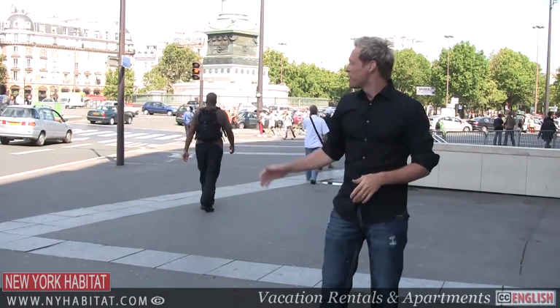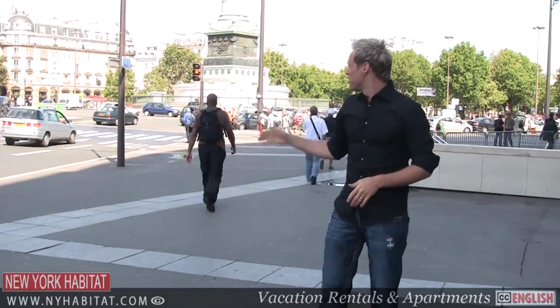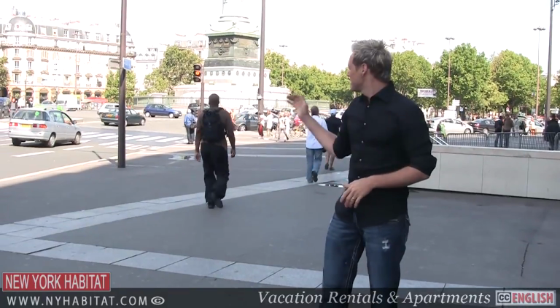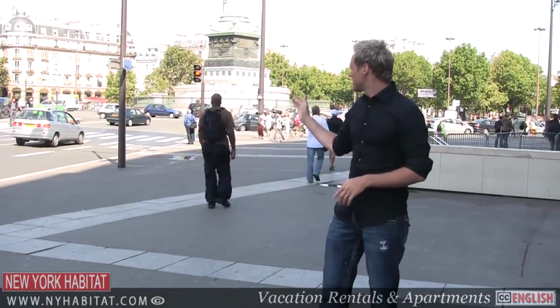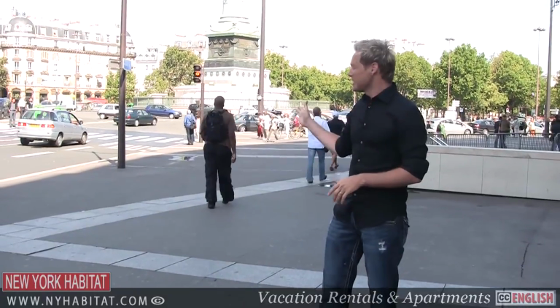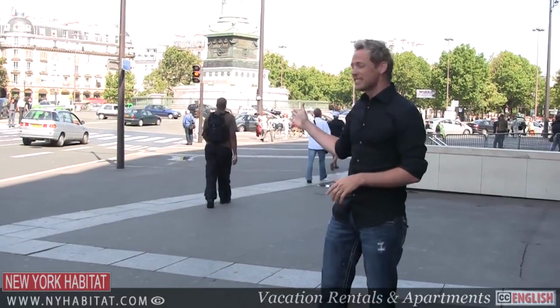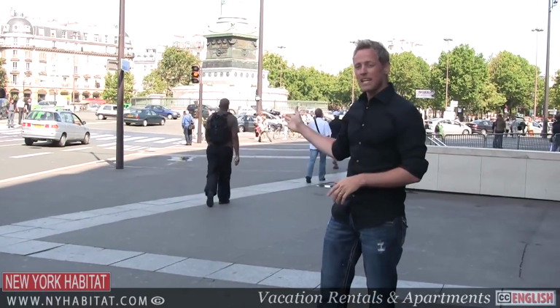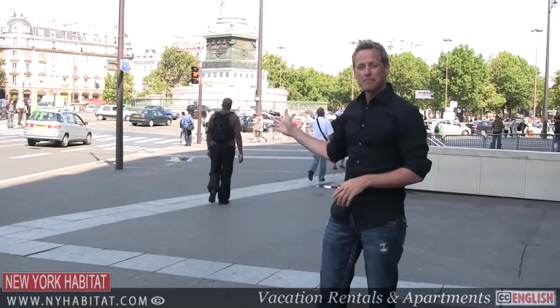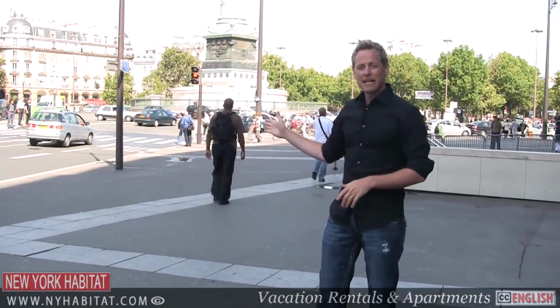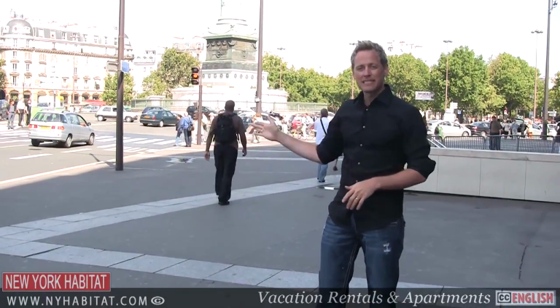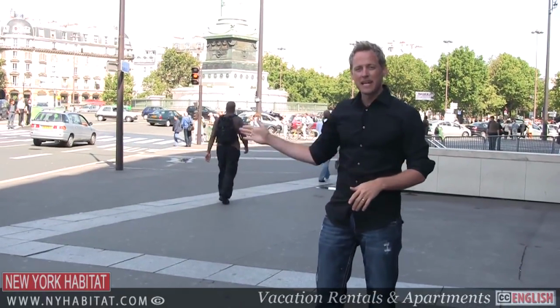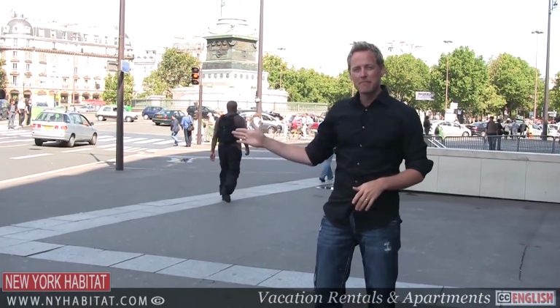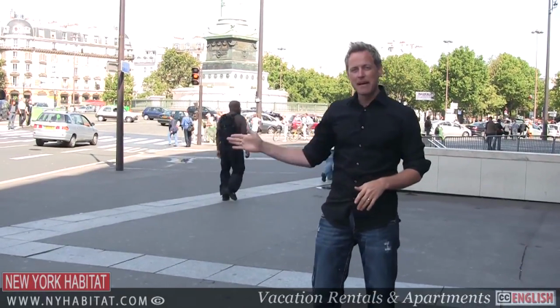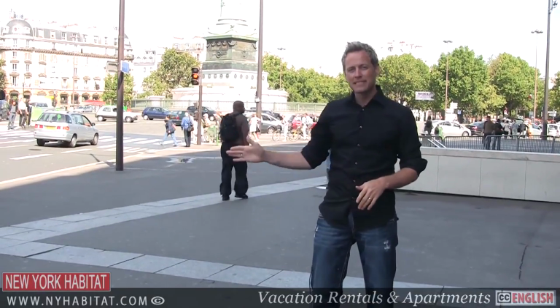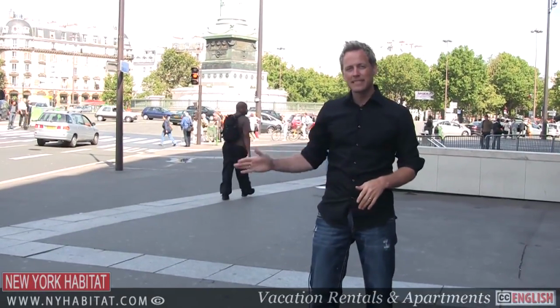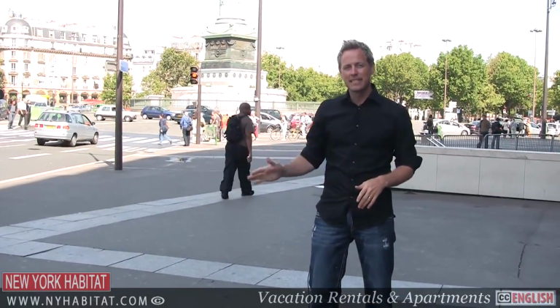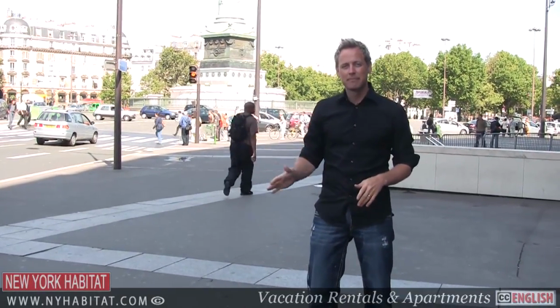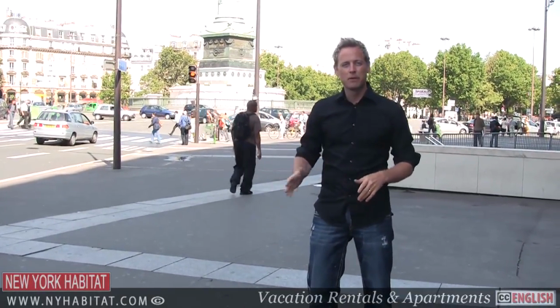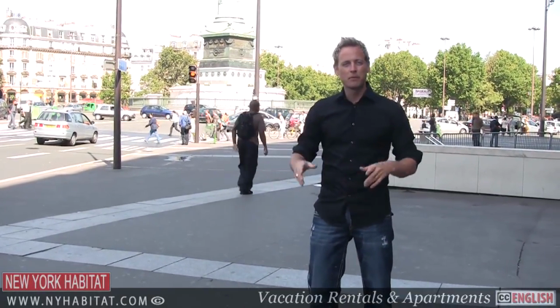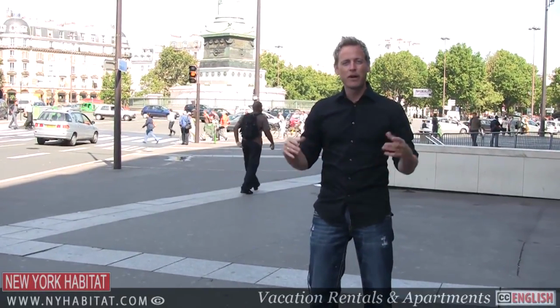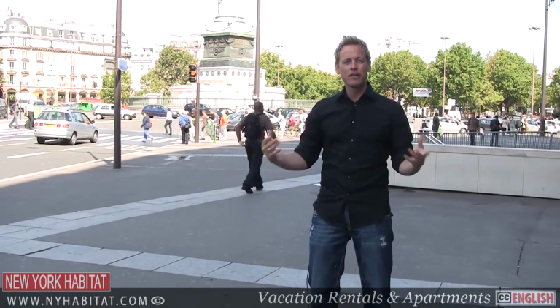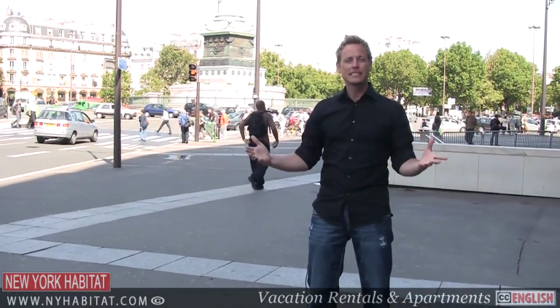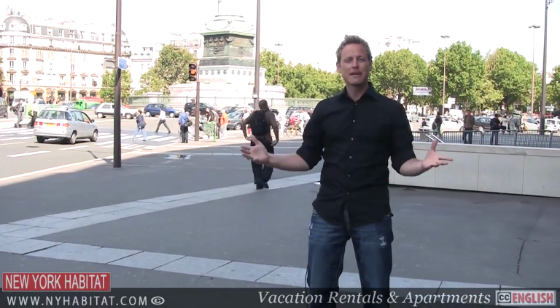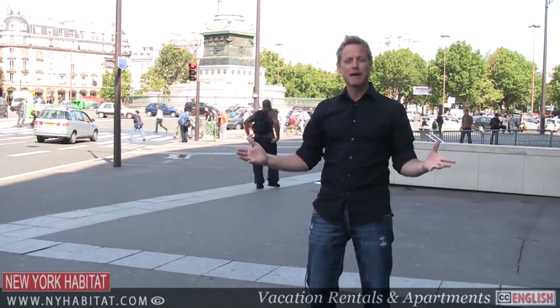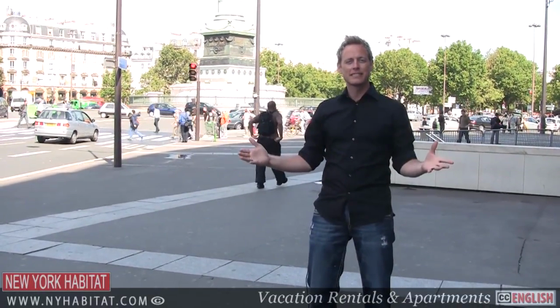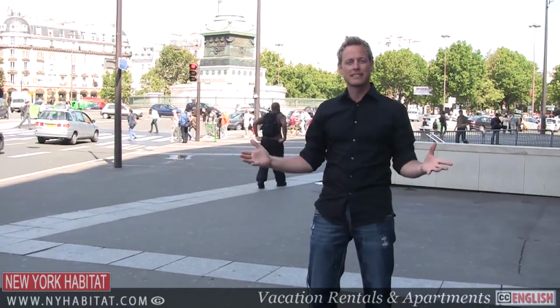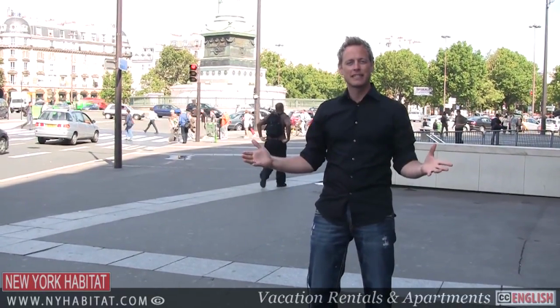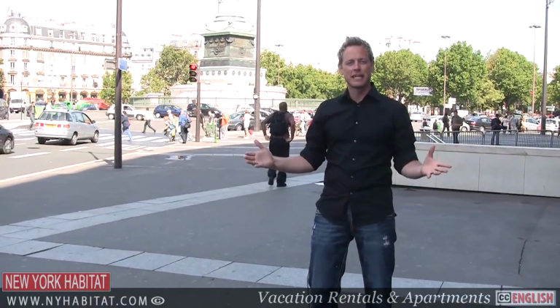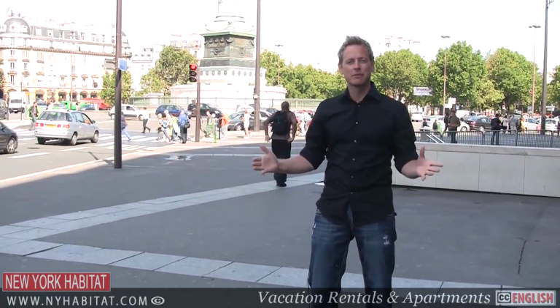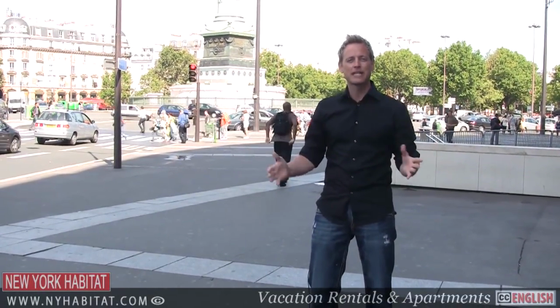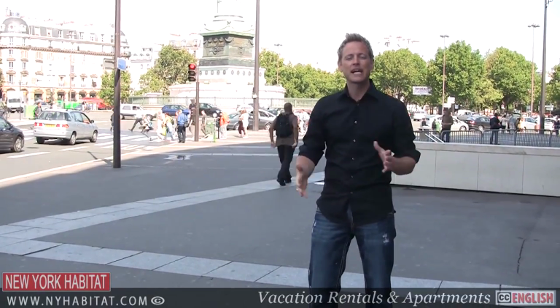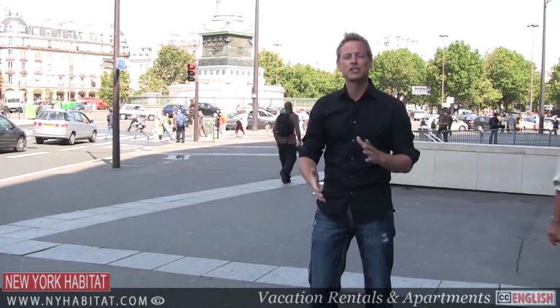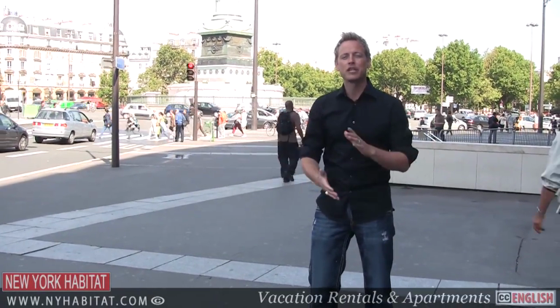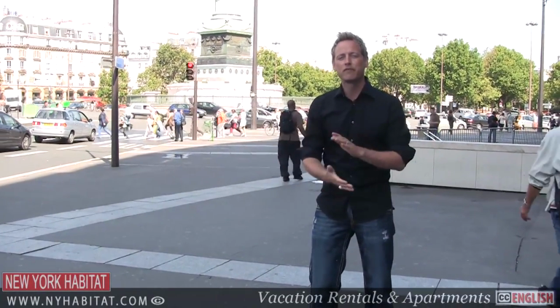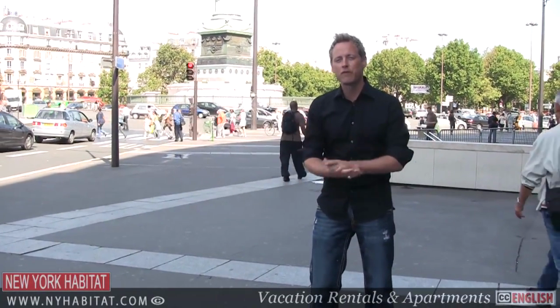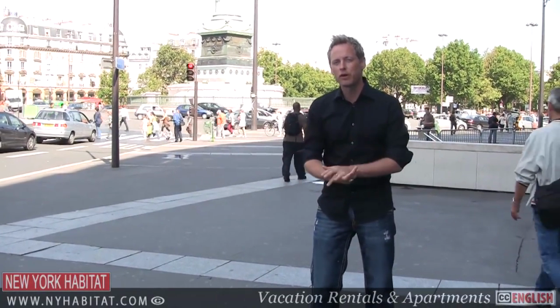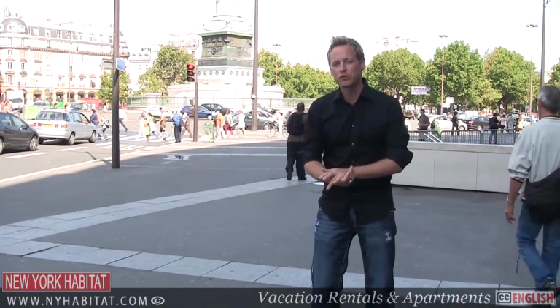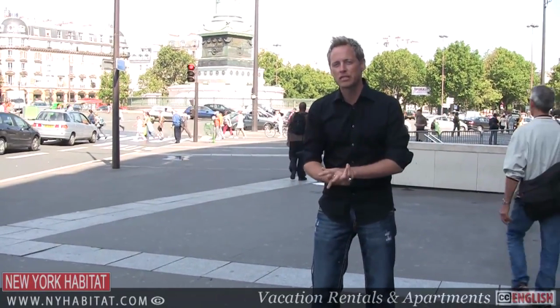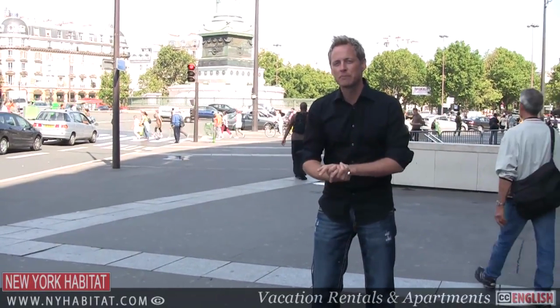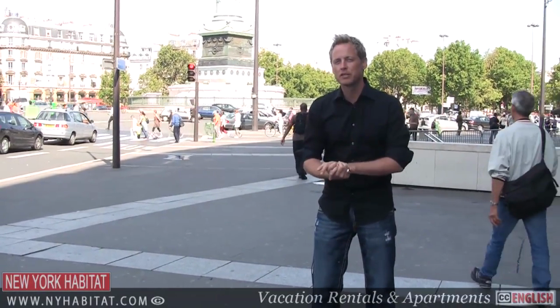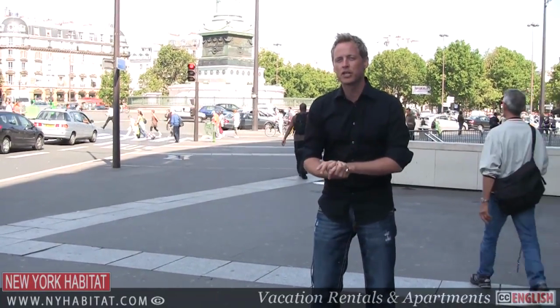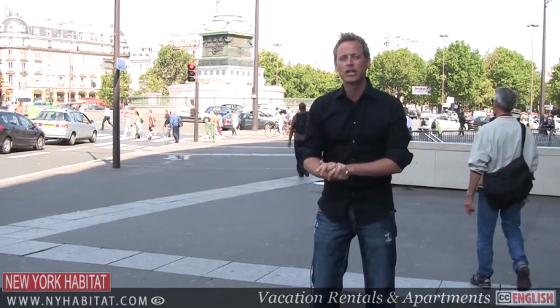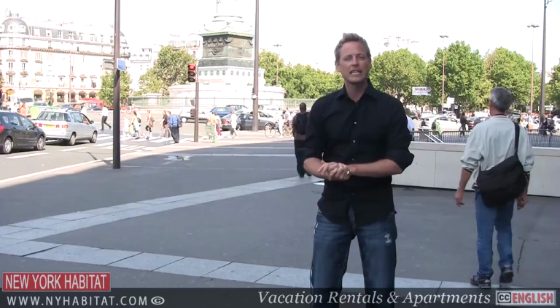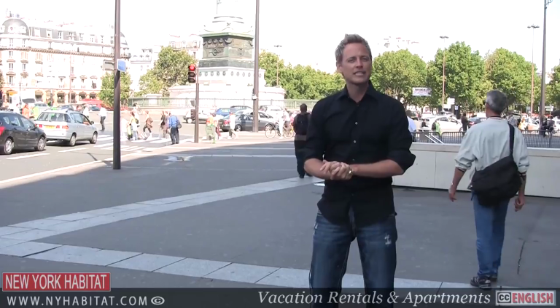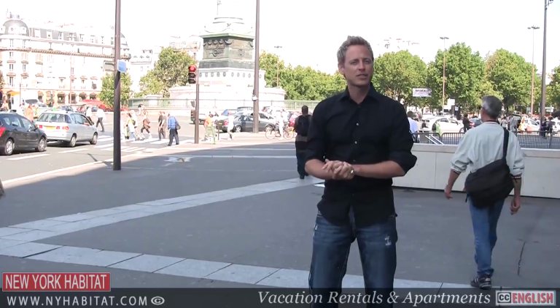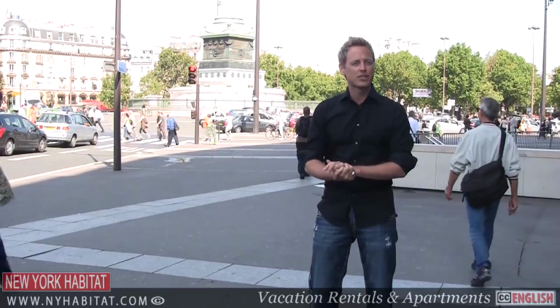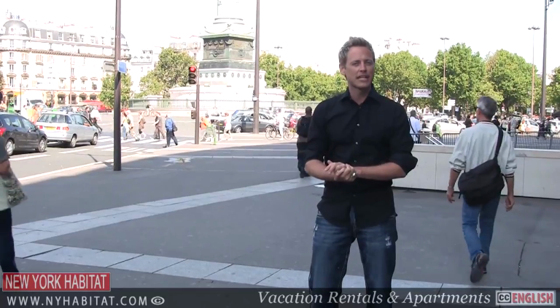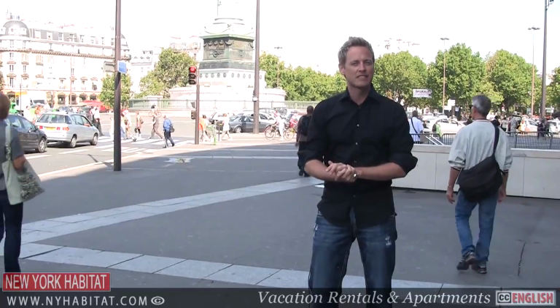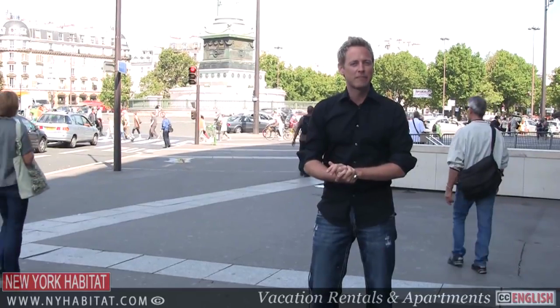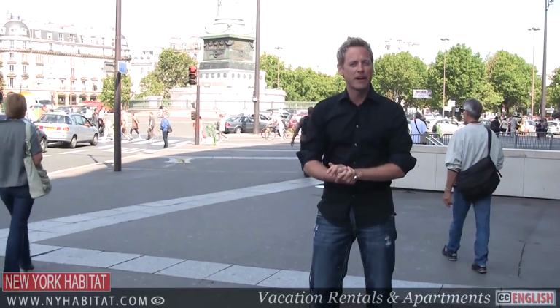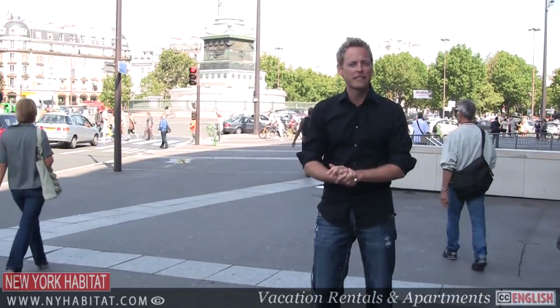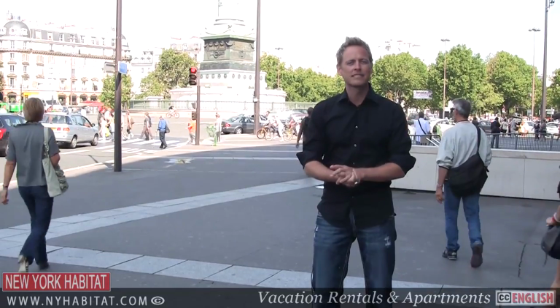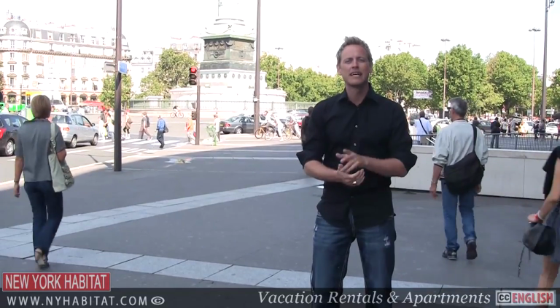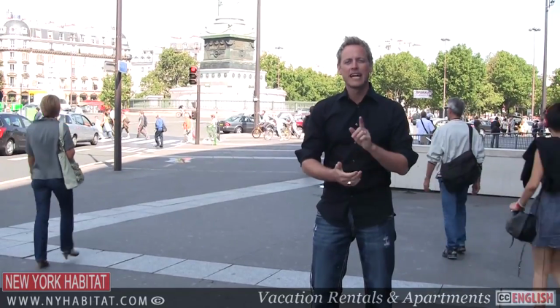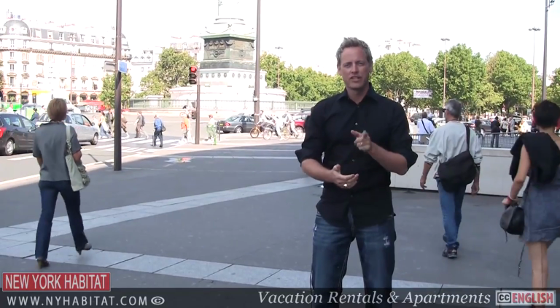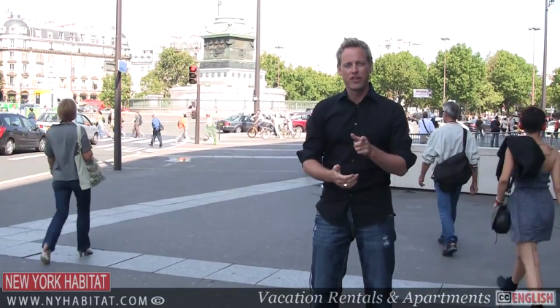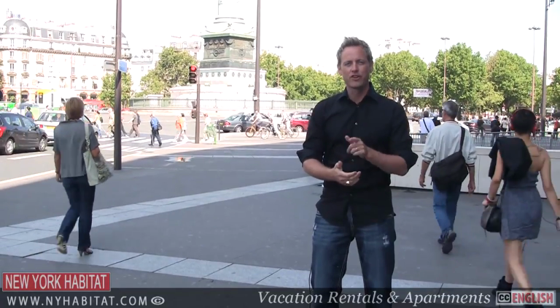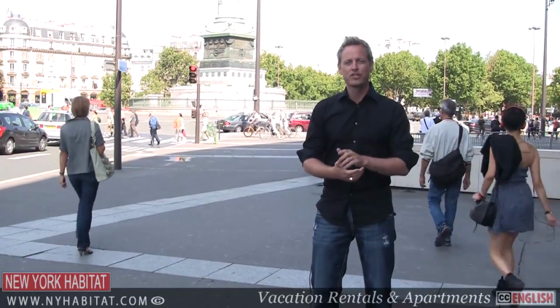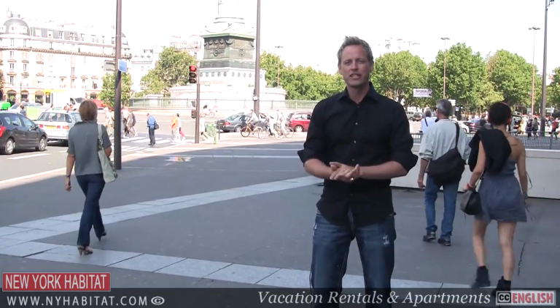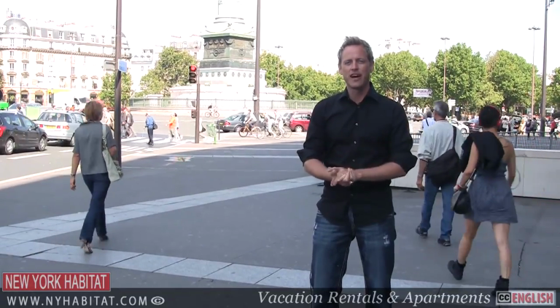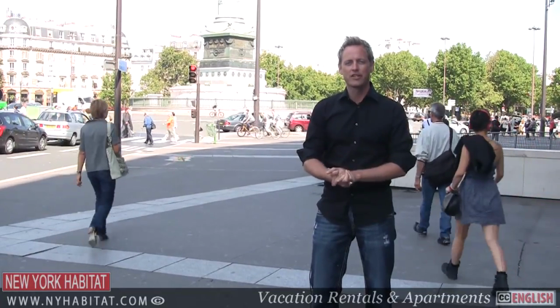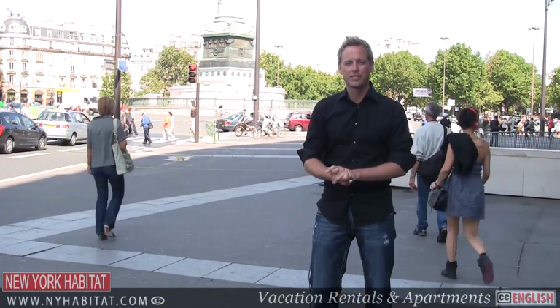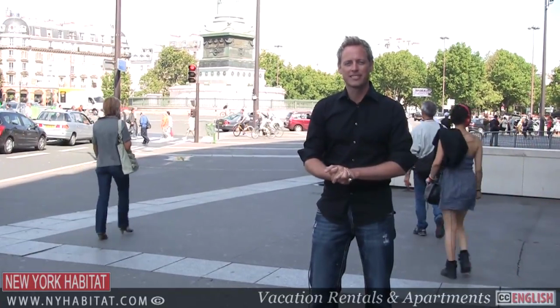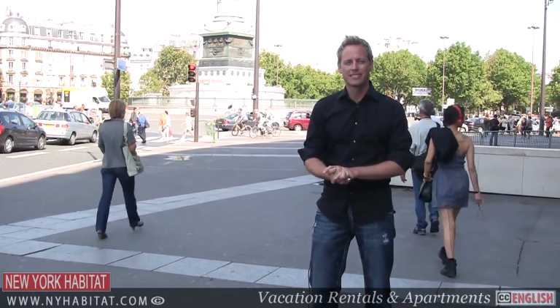This is La Place La Bastille. But where is La Bastille? It was actually a fortress built on the eastern gates of Paris in the 1300s.